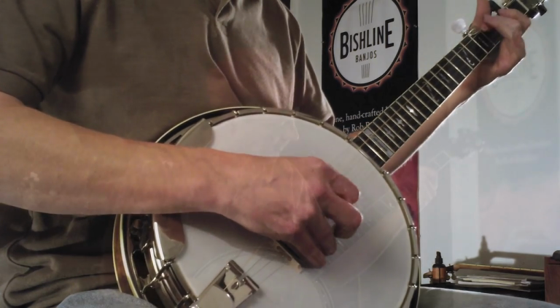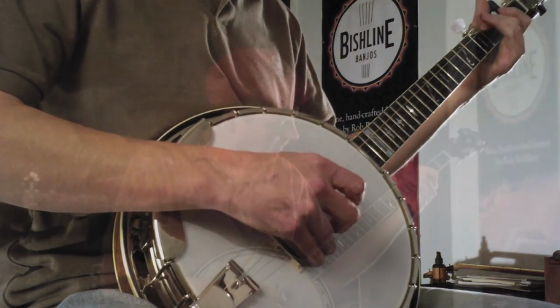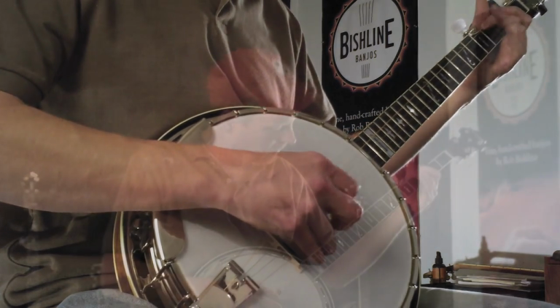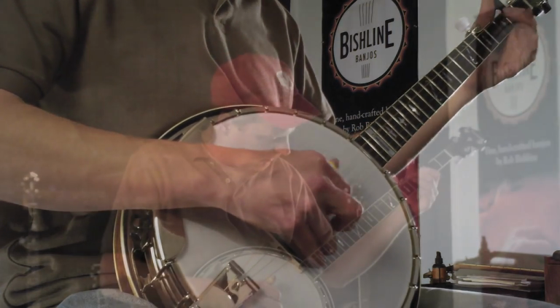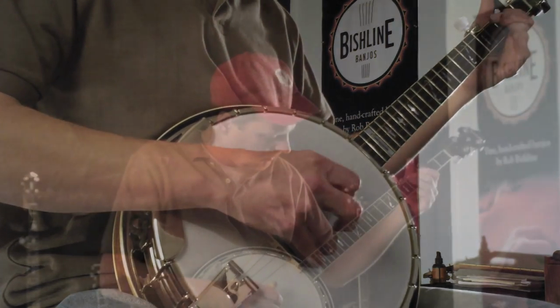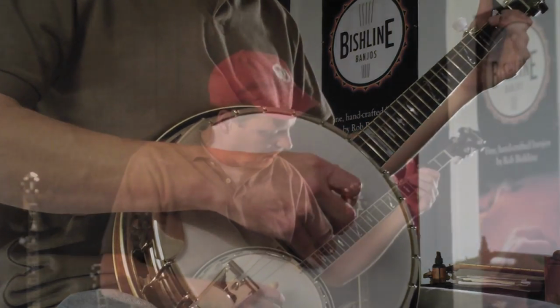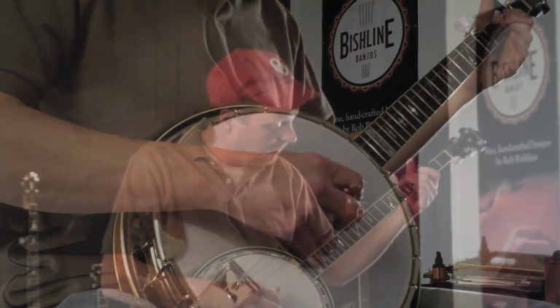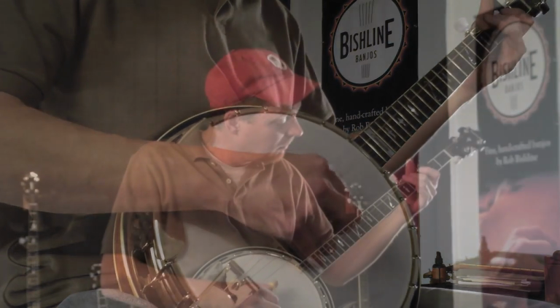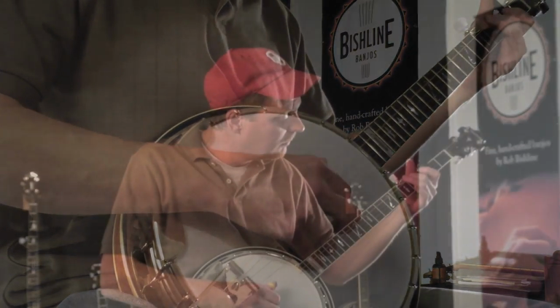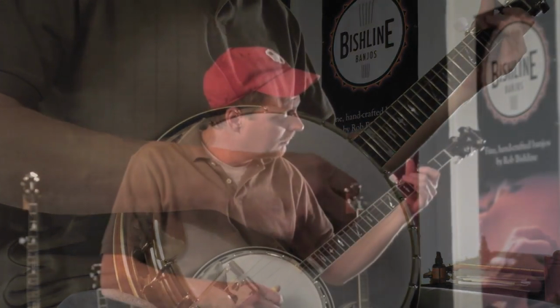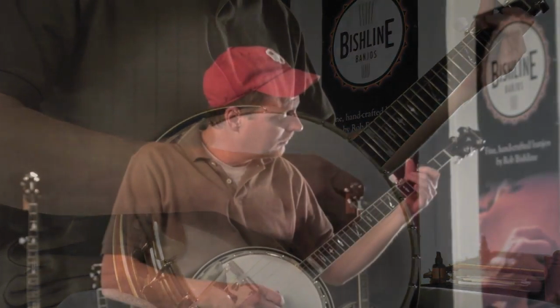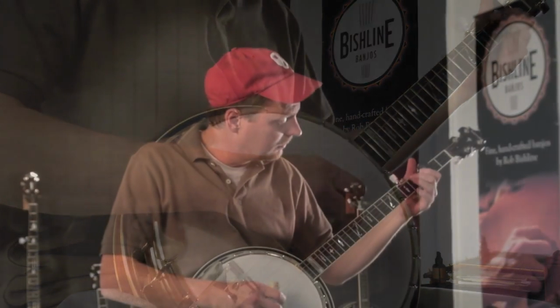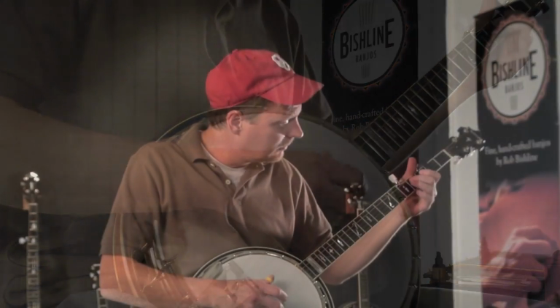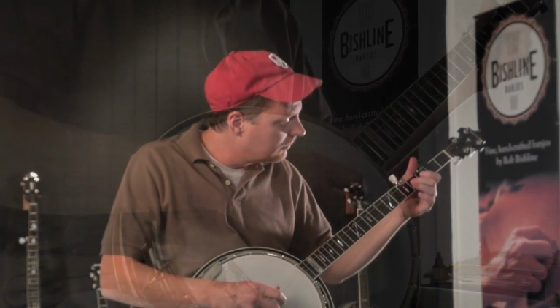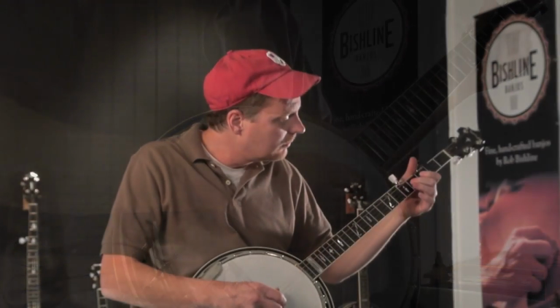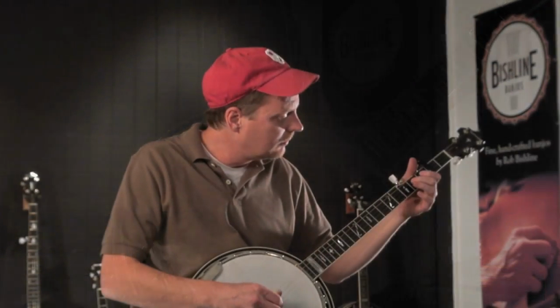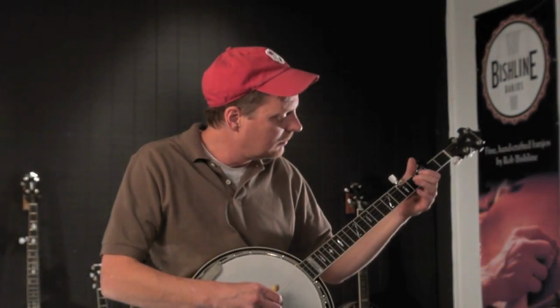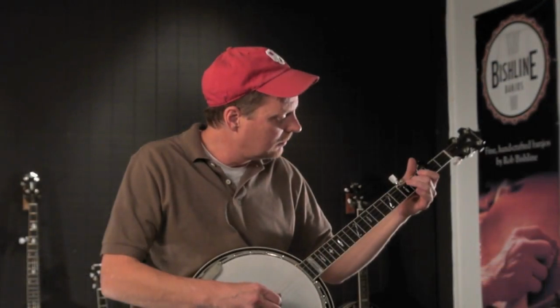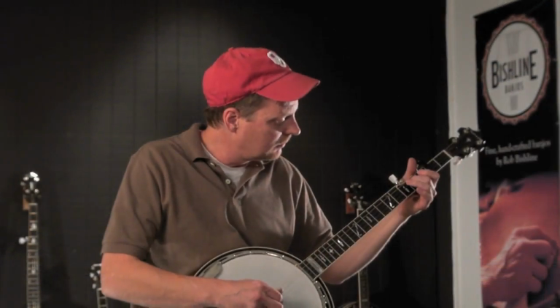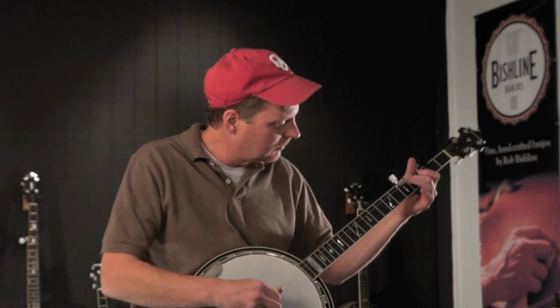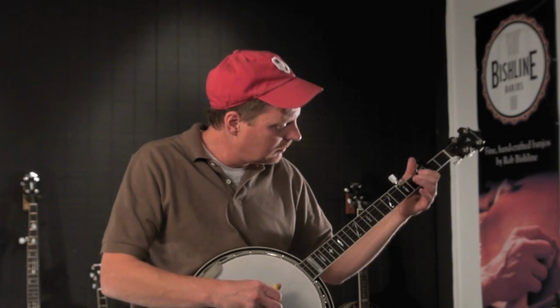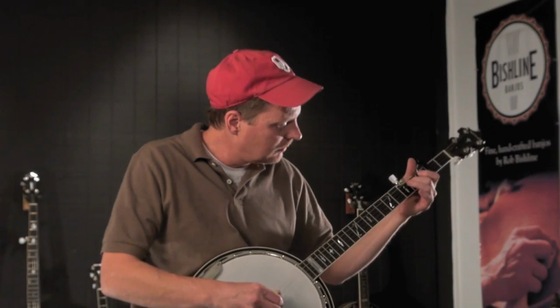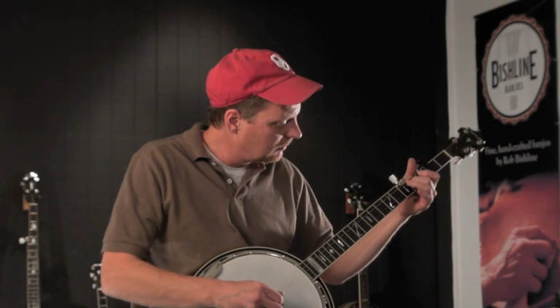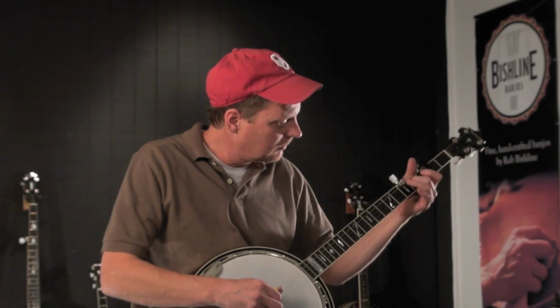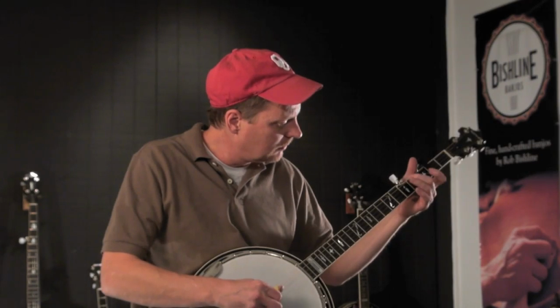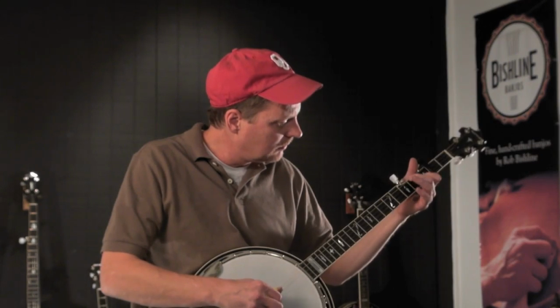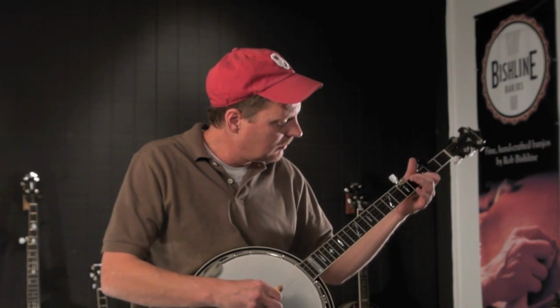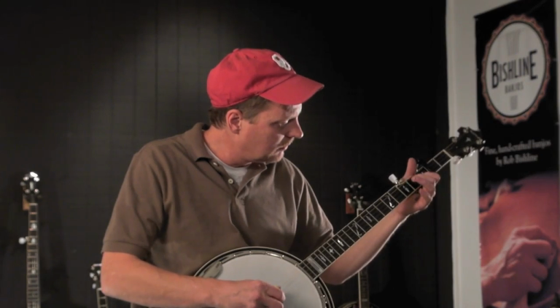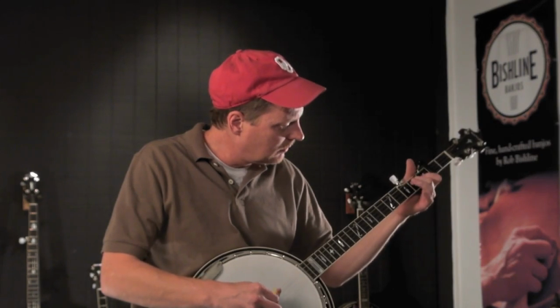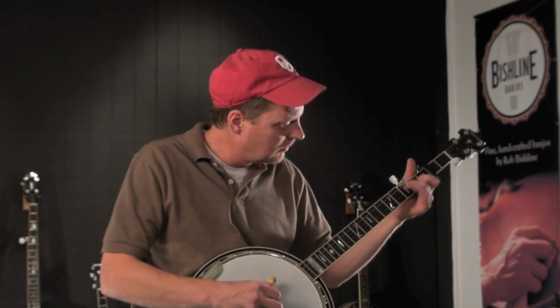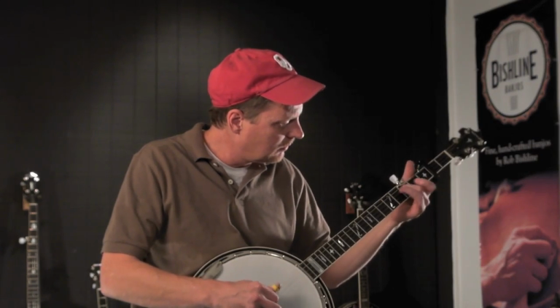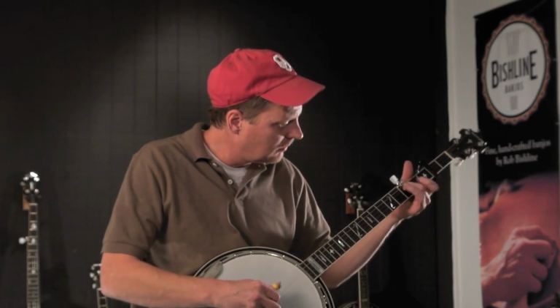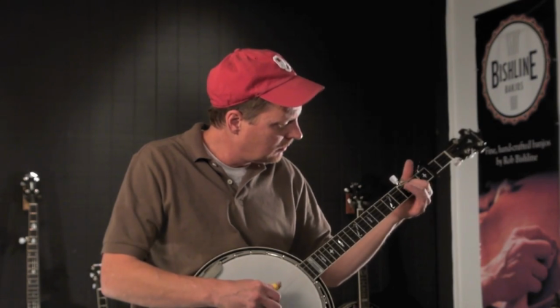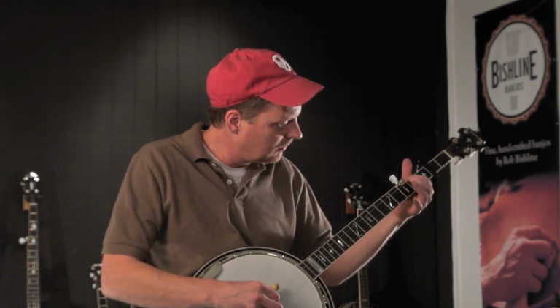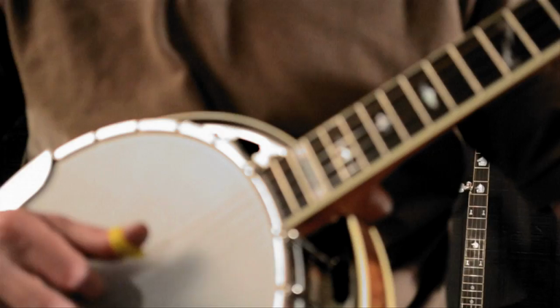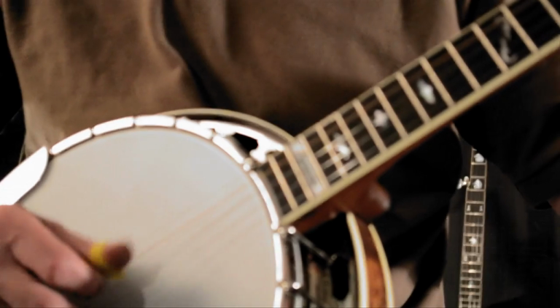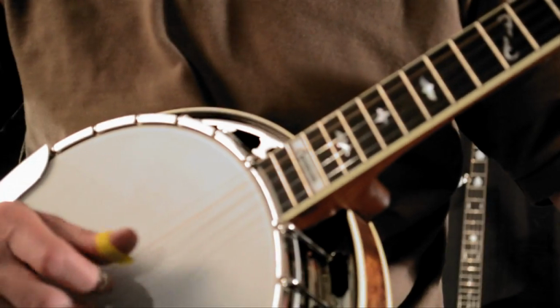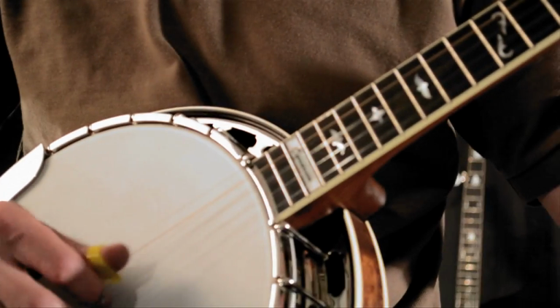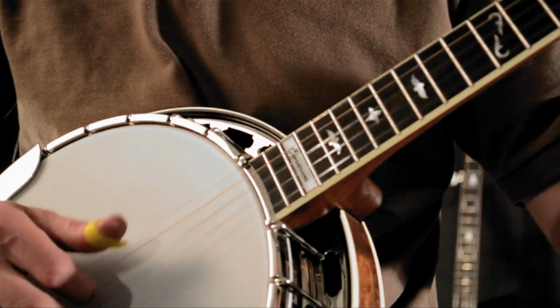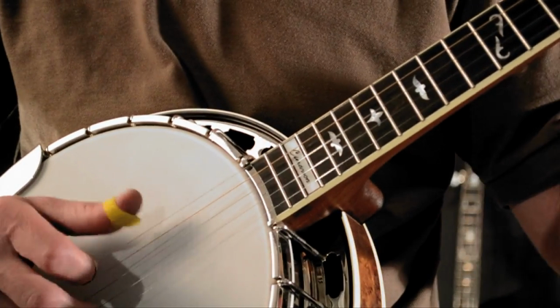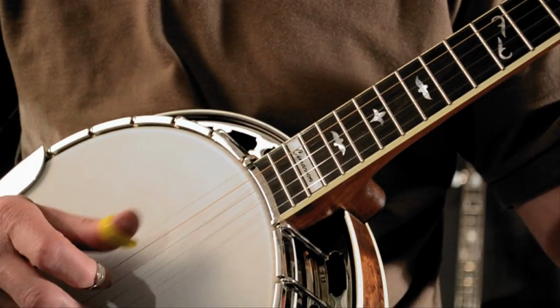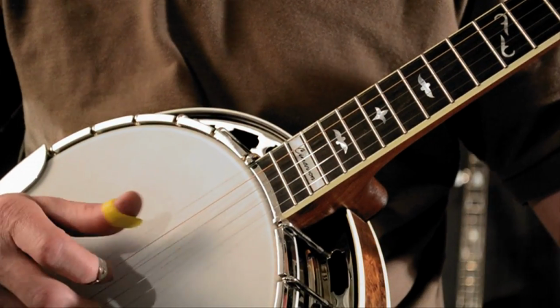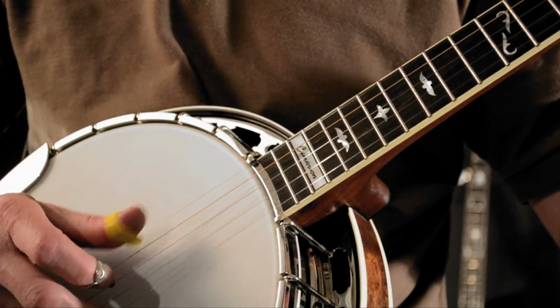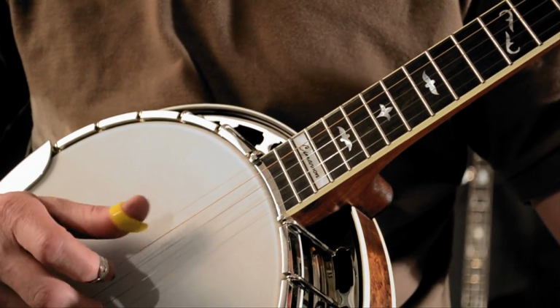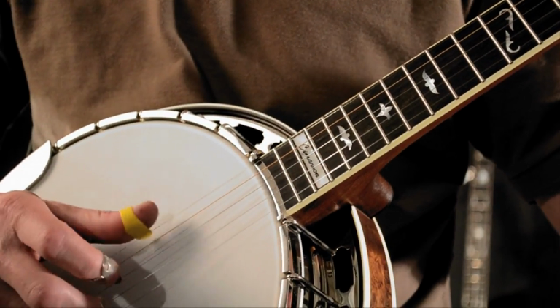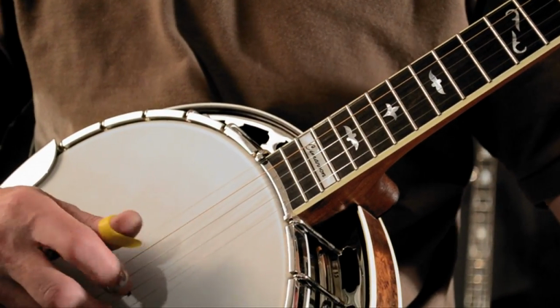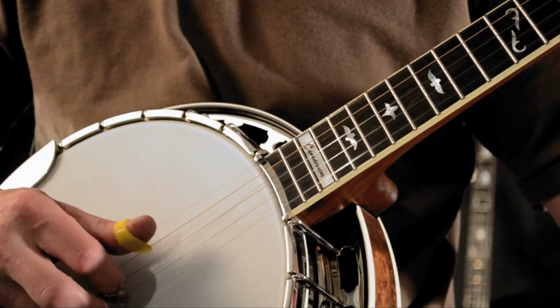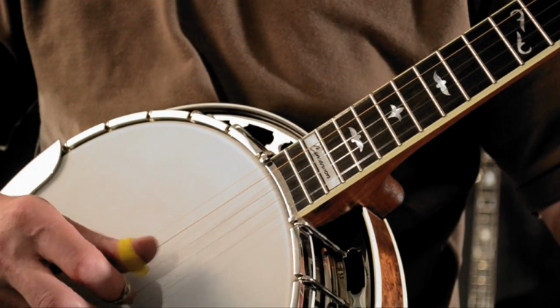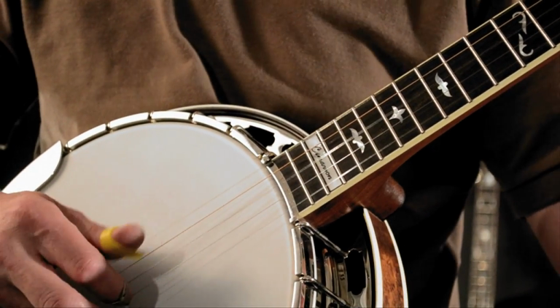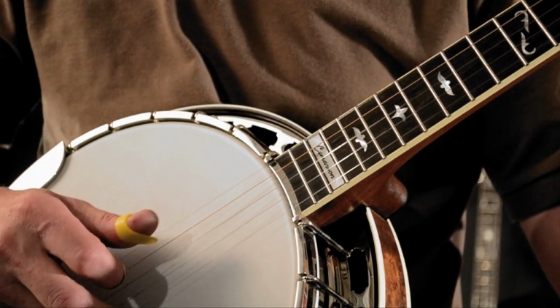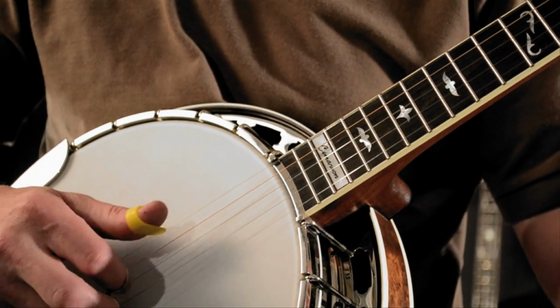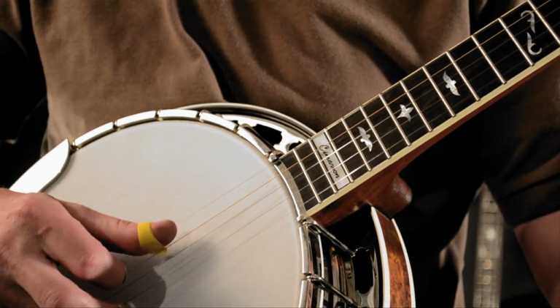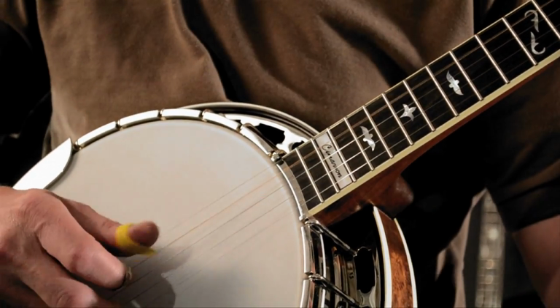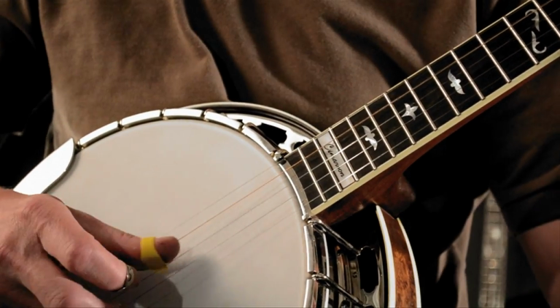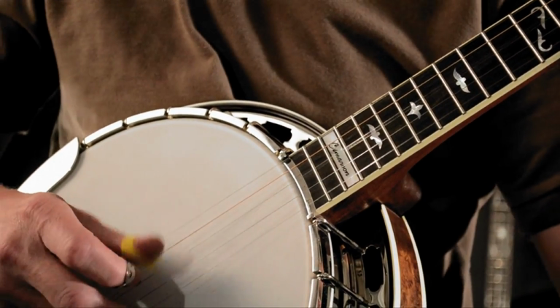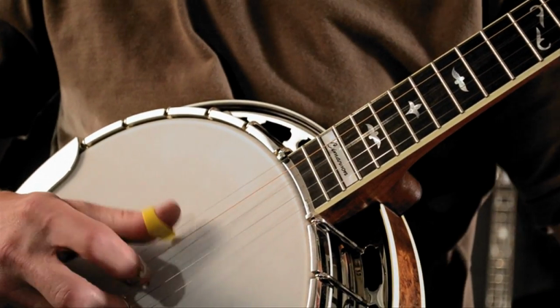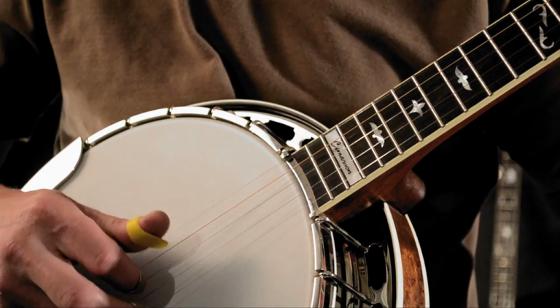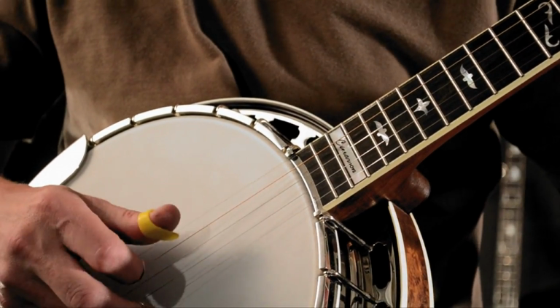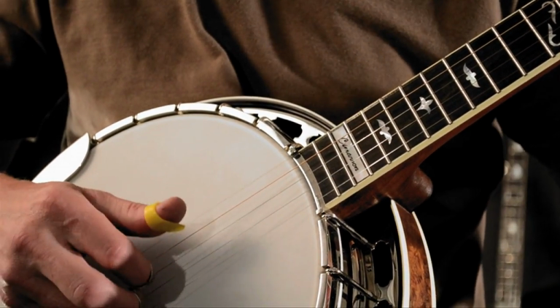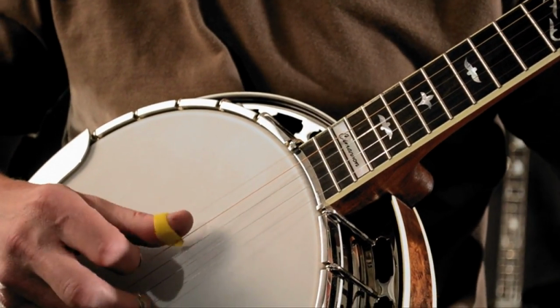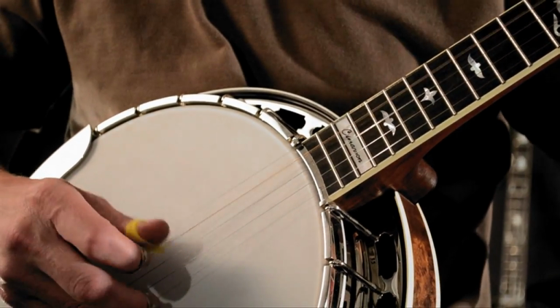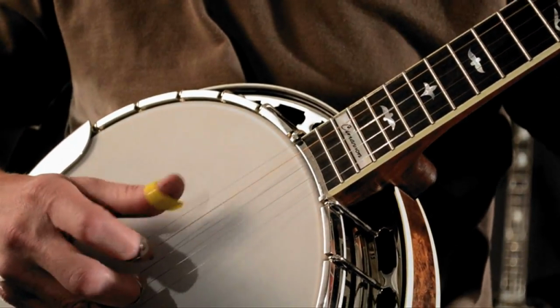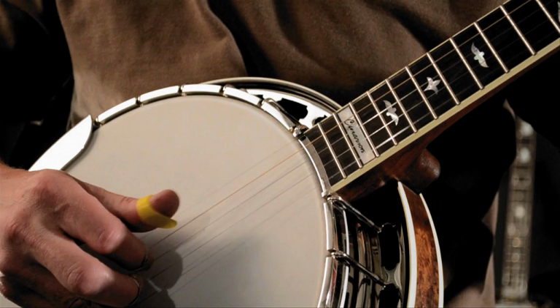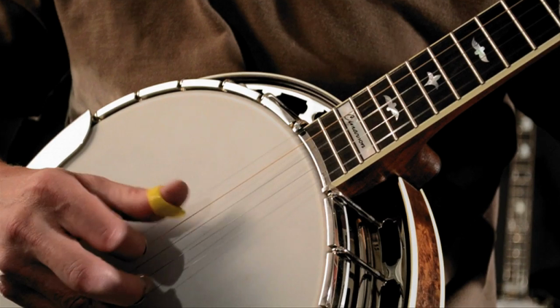Cimarron is a great banjo. It's got a lot of punch, volume — everything you'd want out of a rock solid bluegrass banjo.